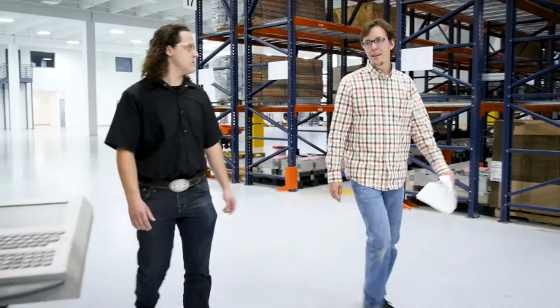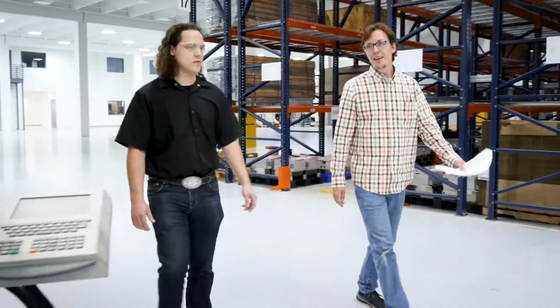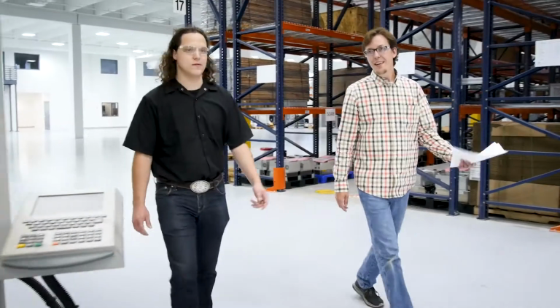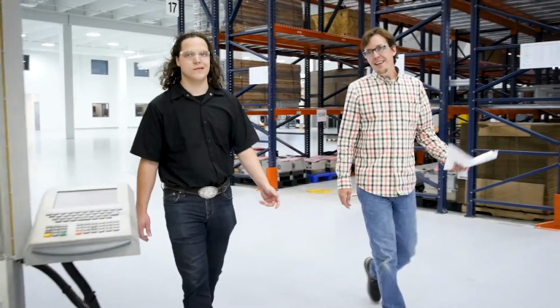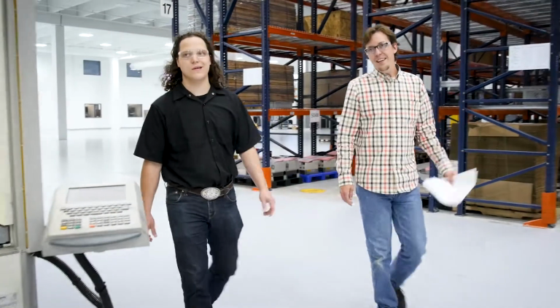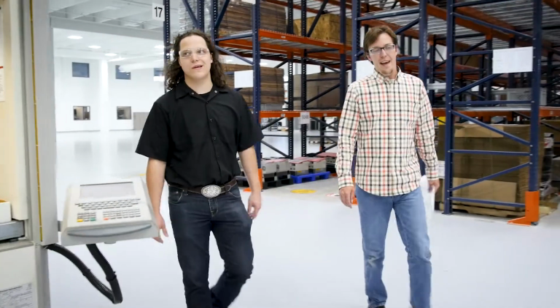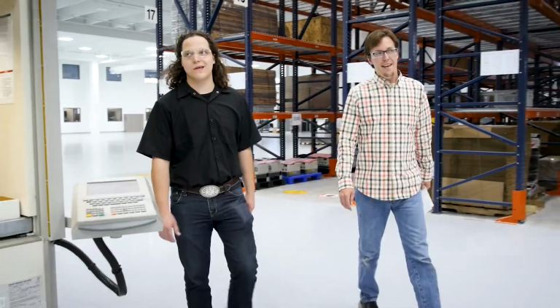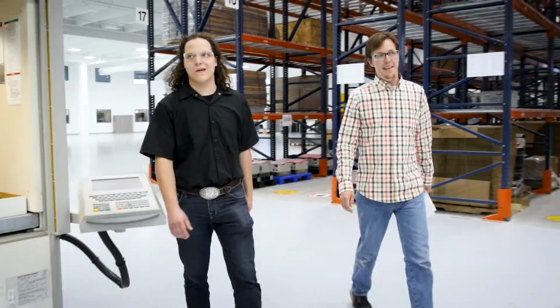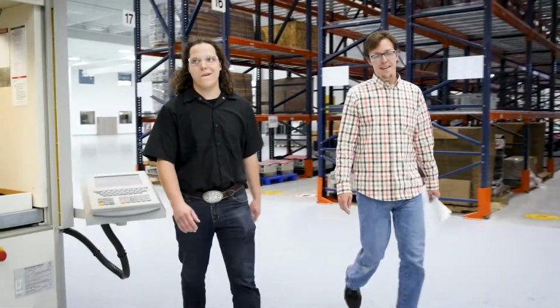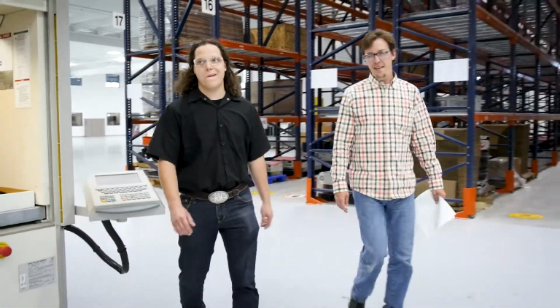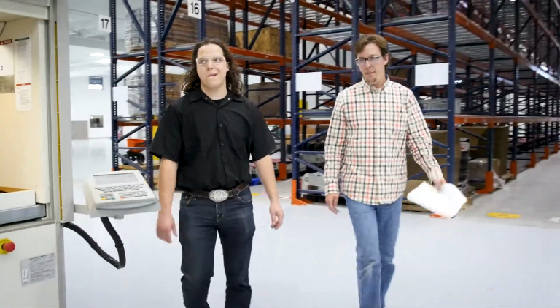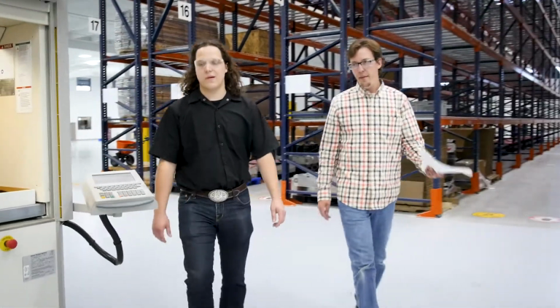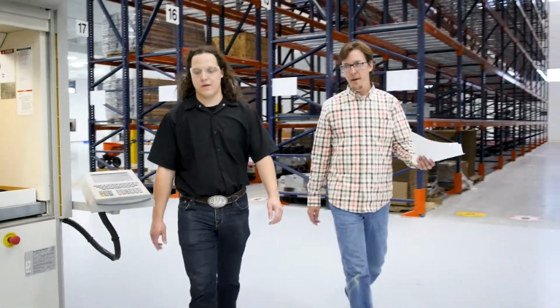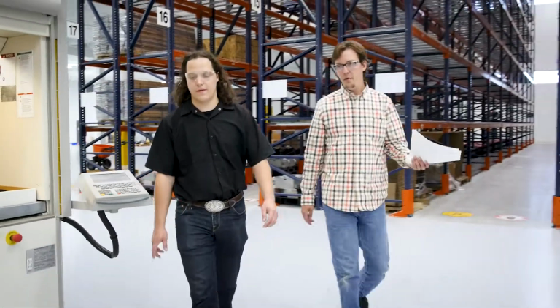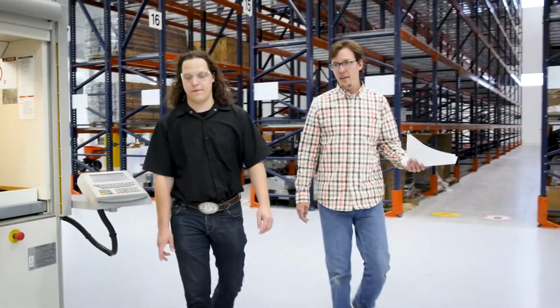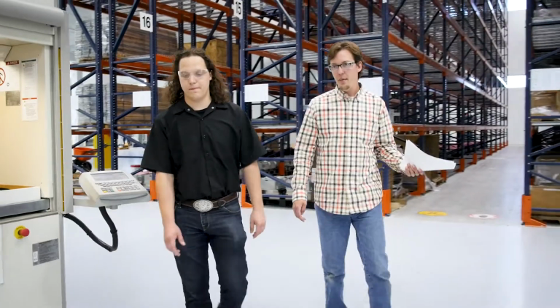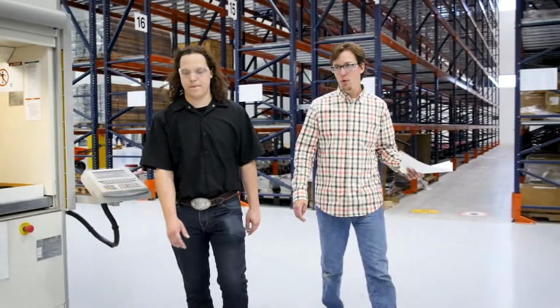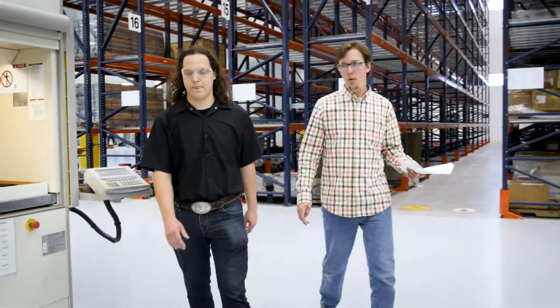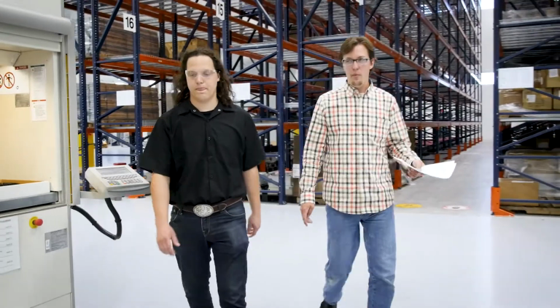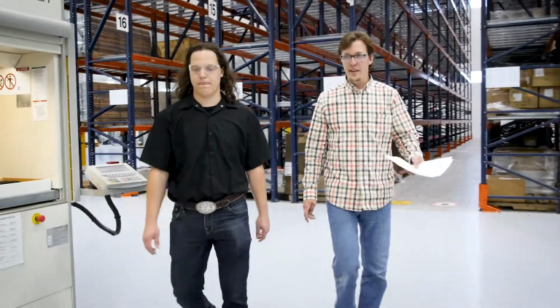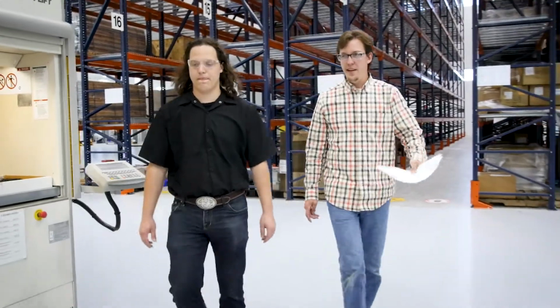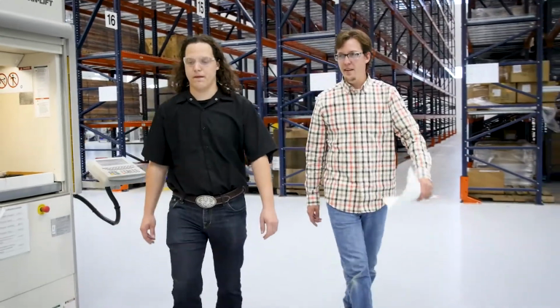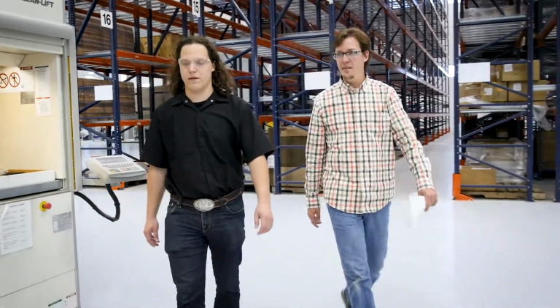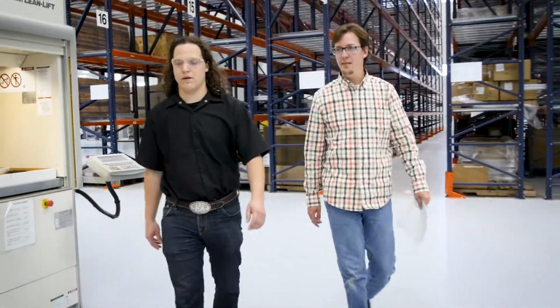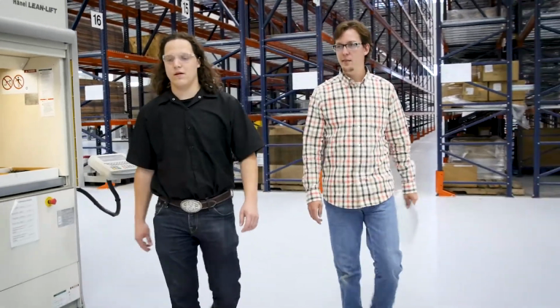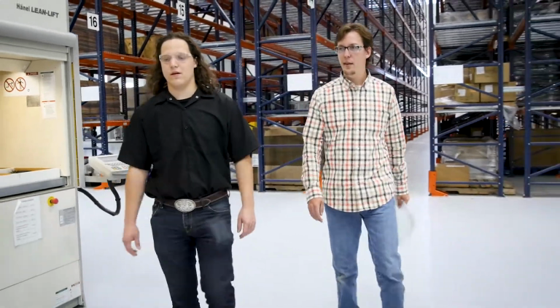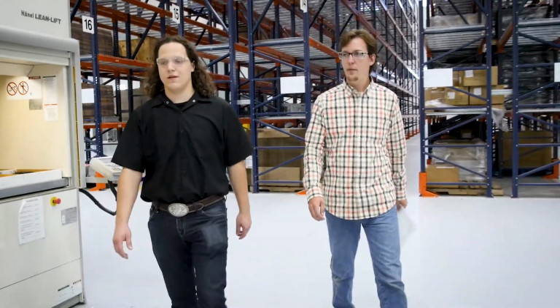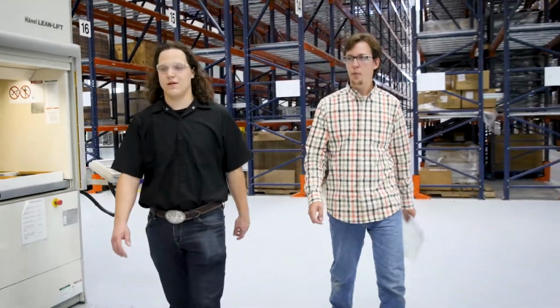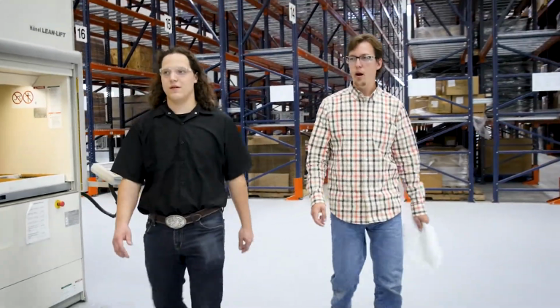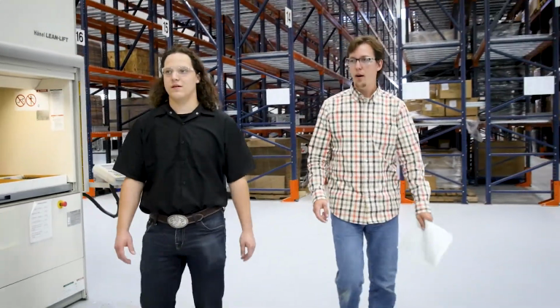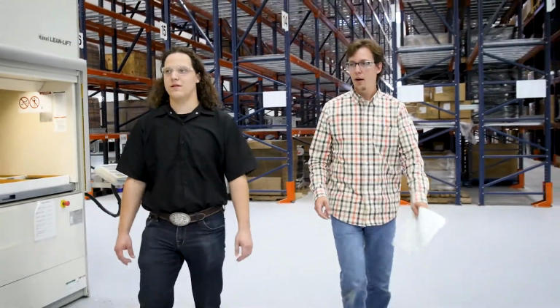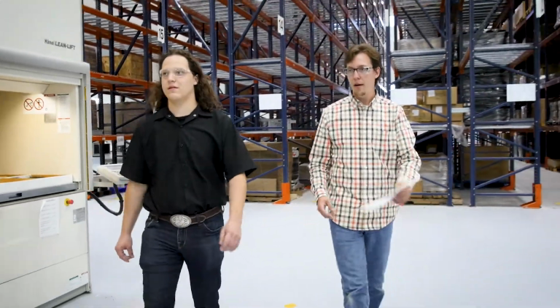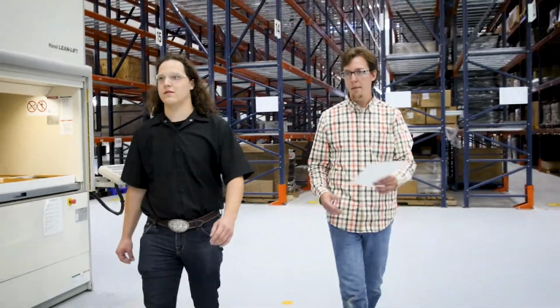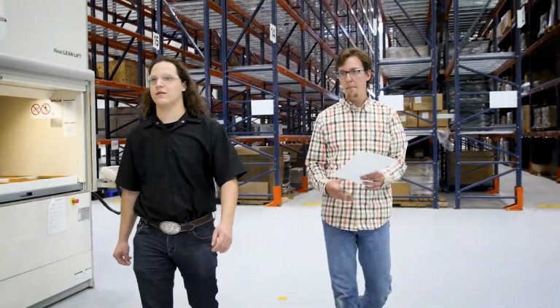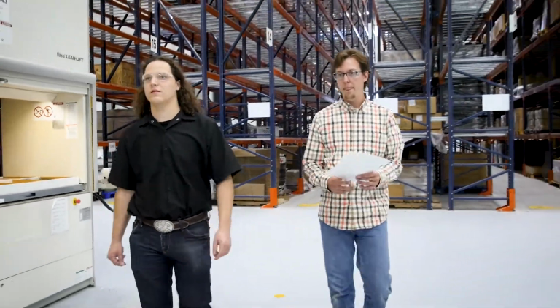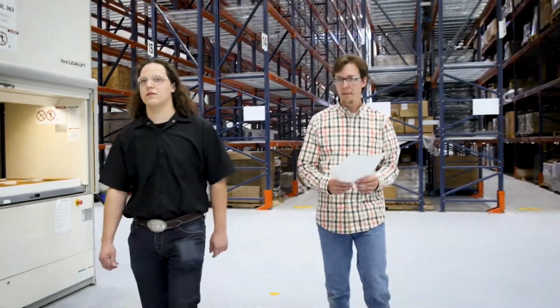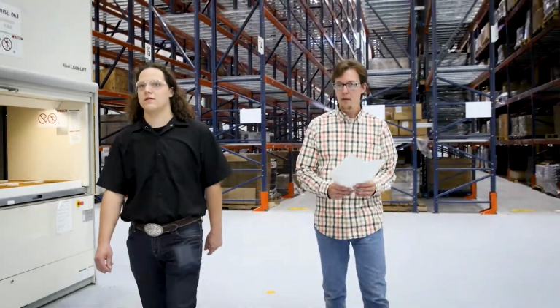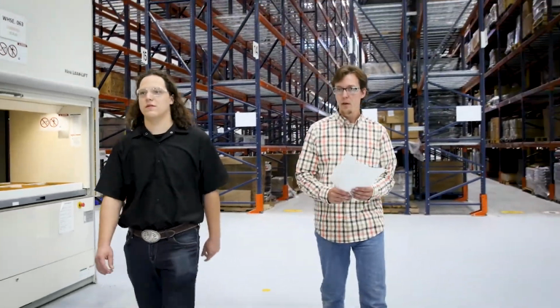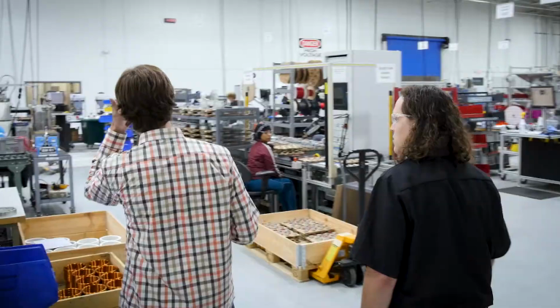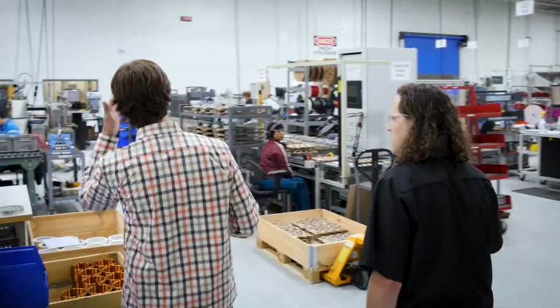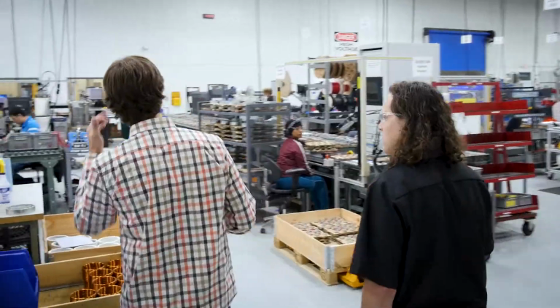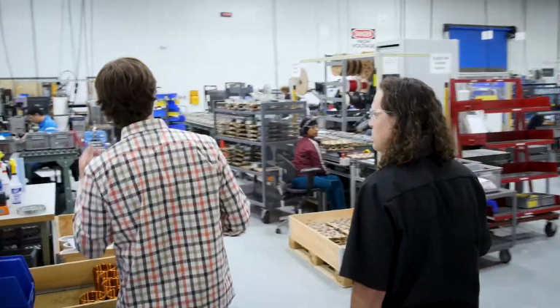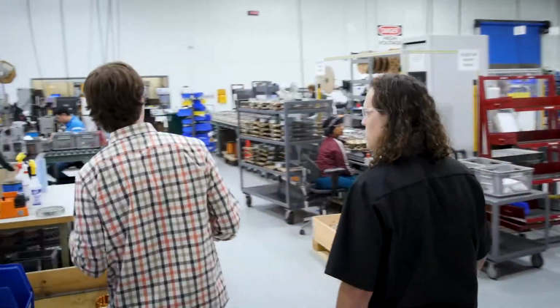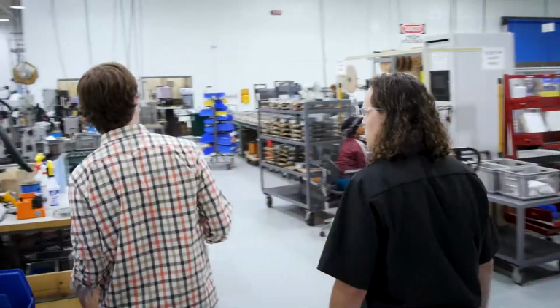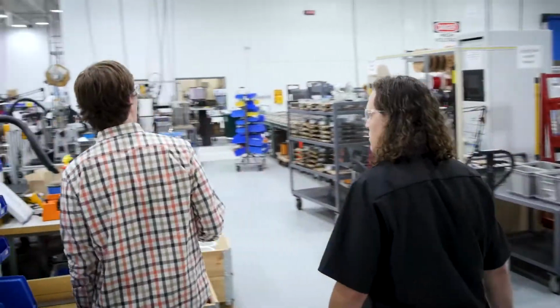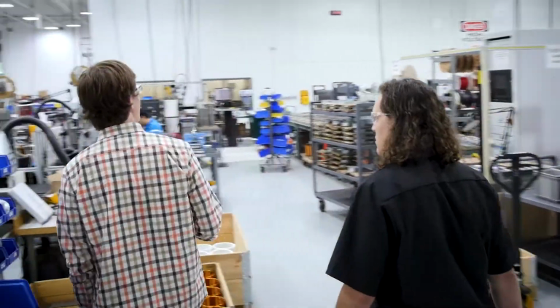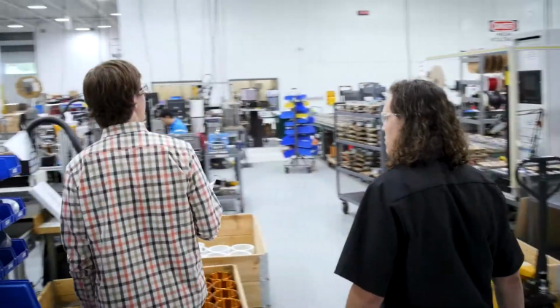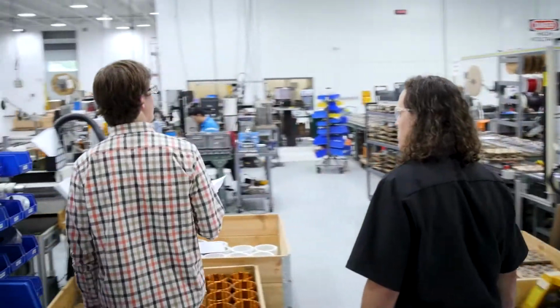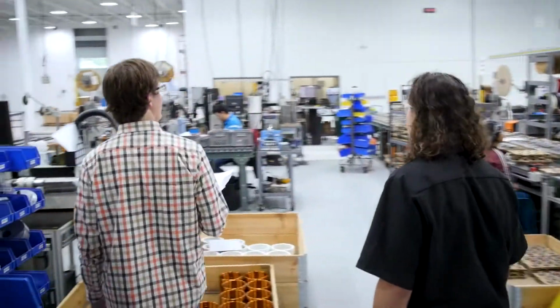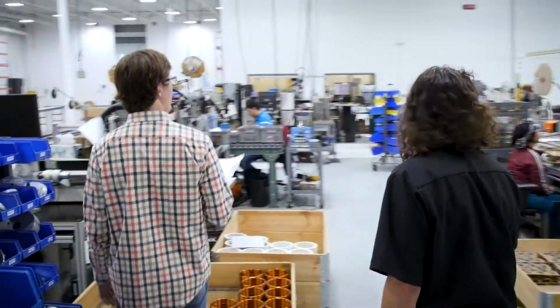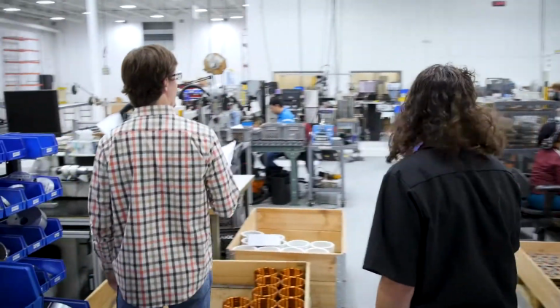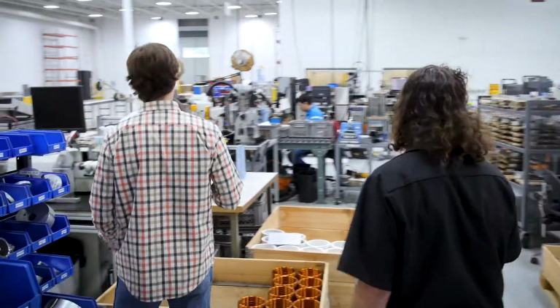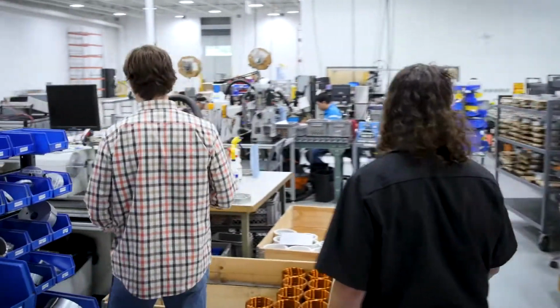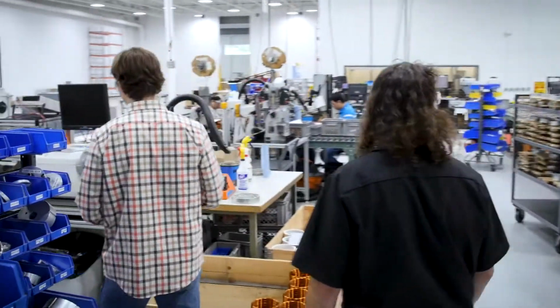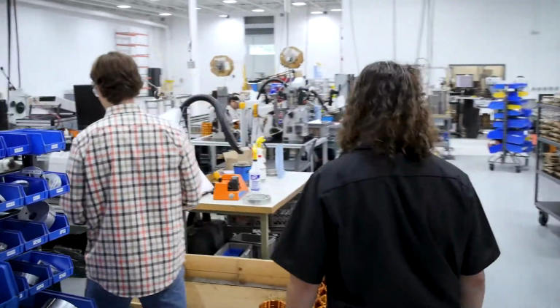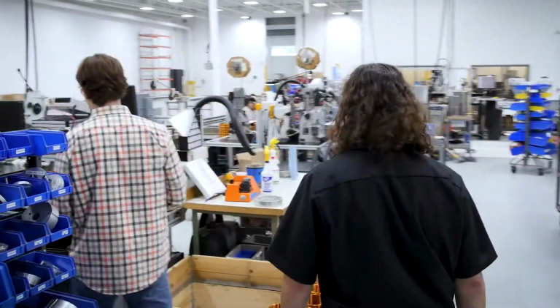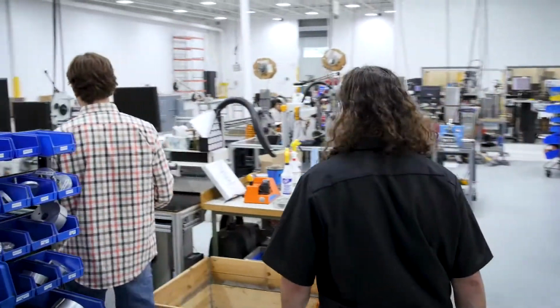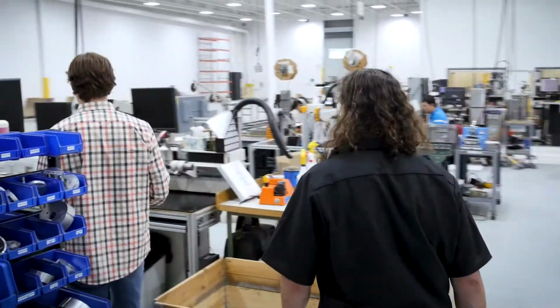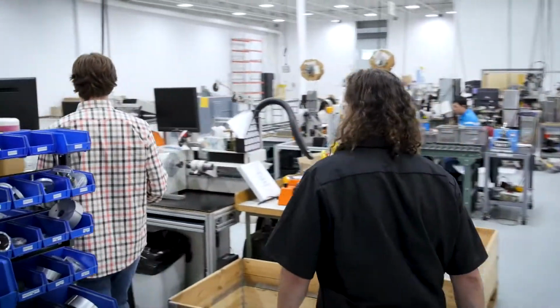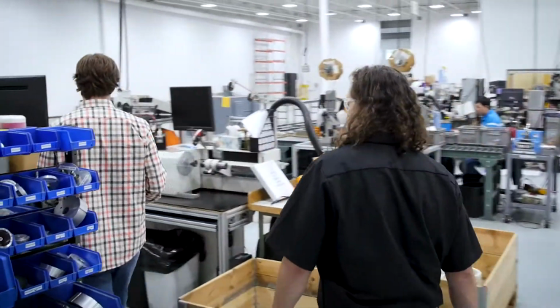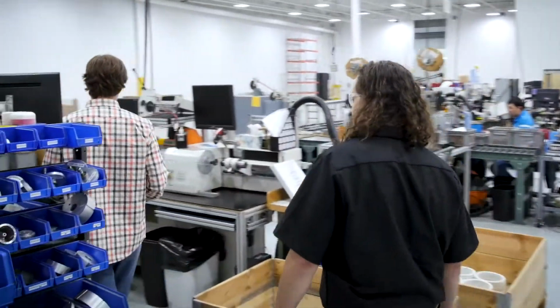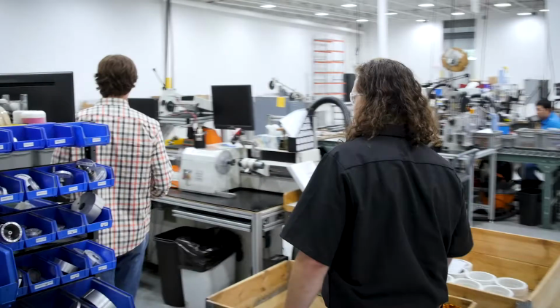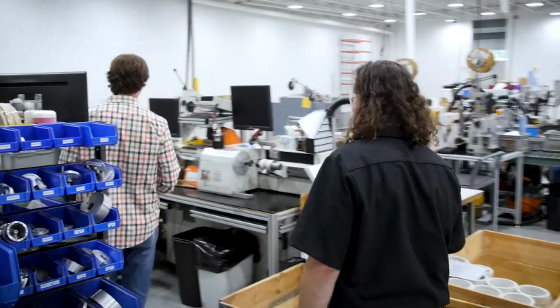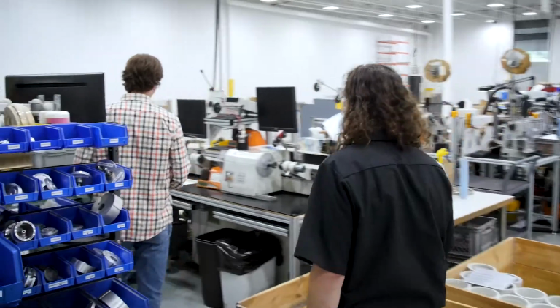Luckily, one week after I started, everybody came back into the office, and it was amazing how much livelier it was.